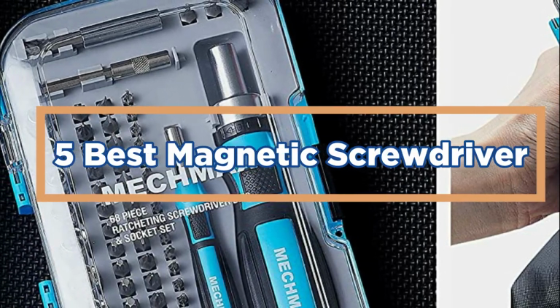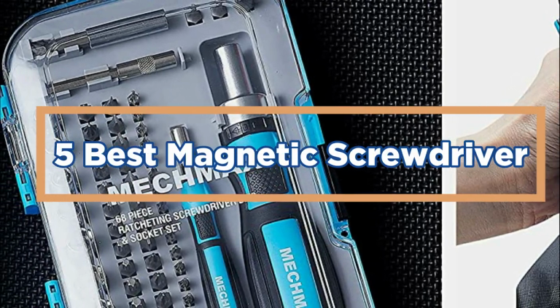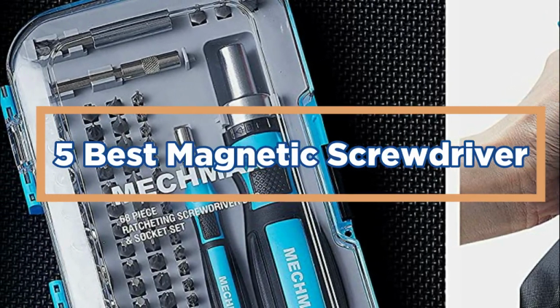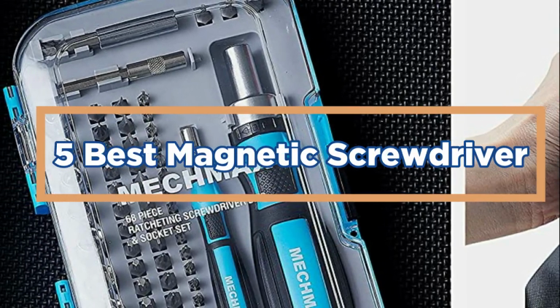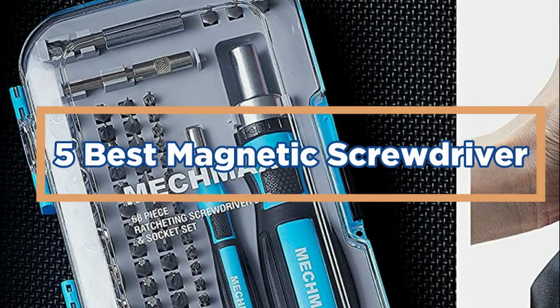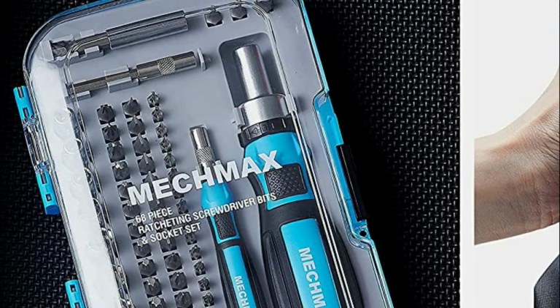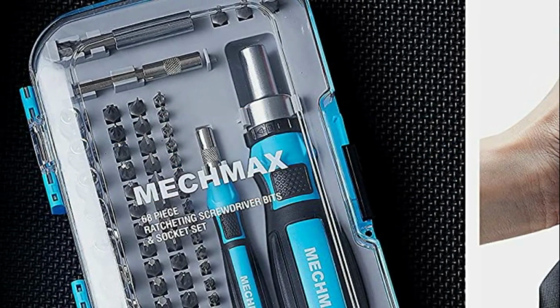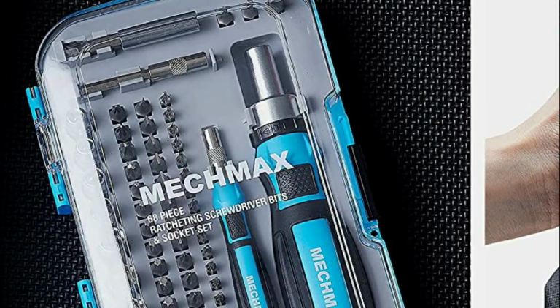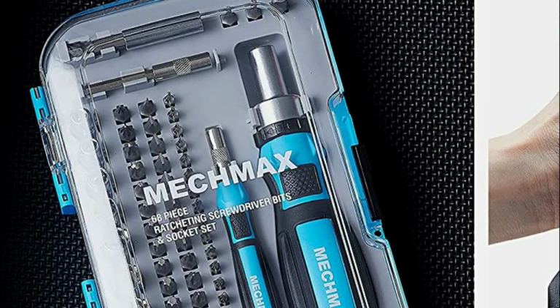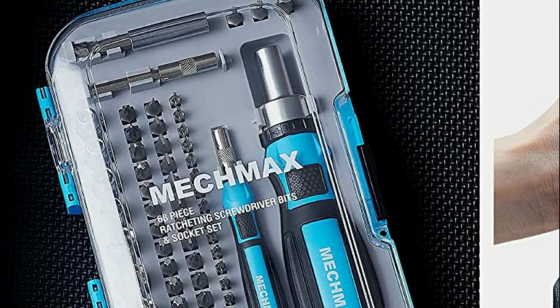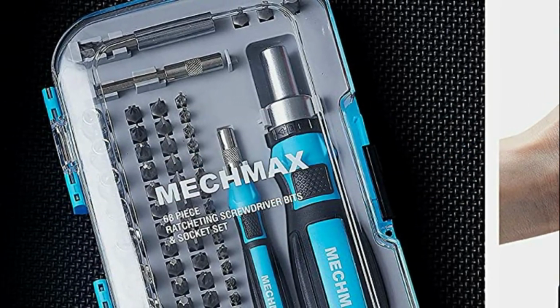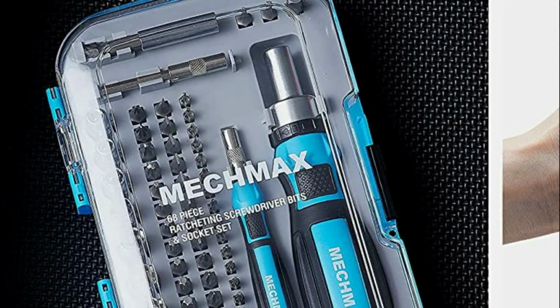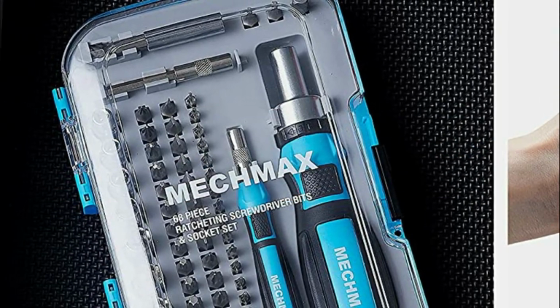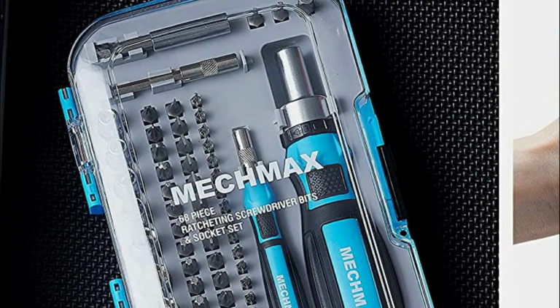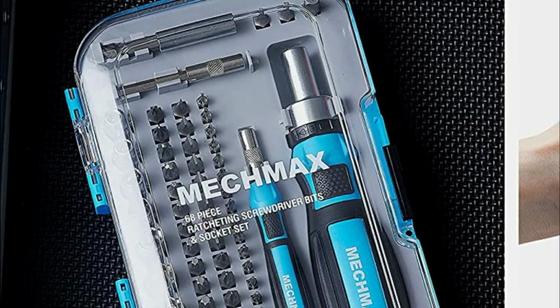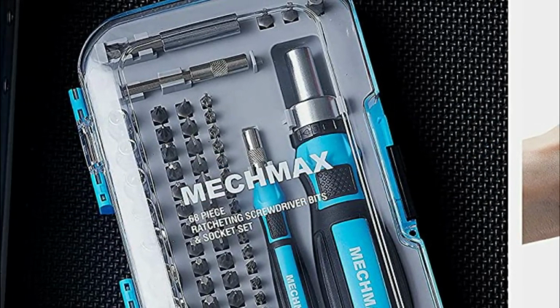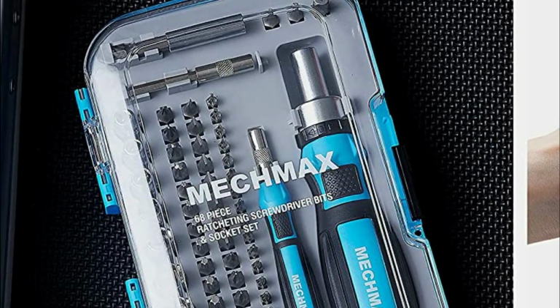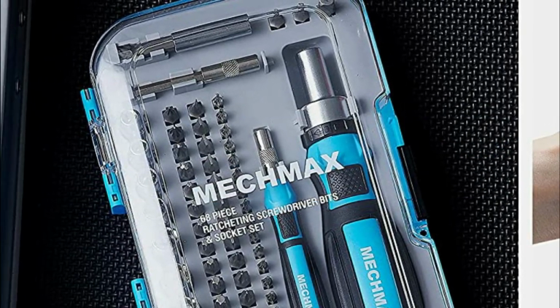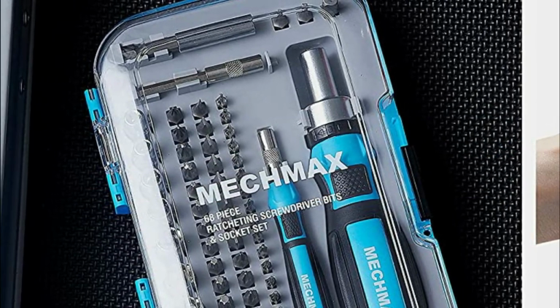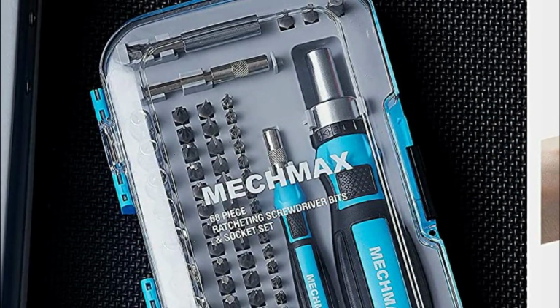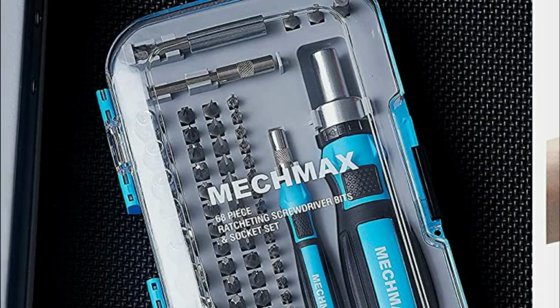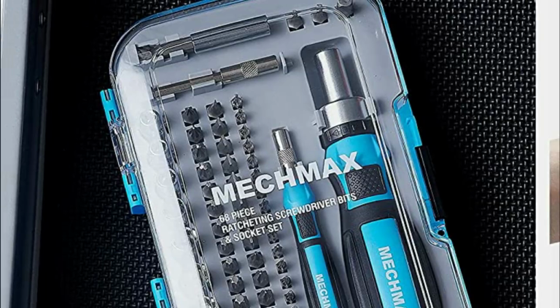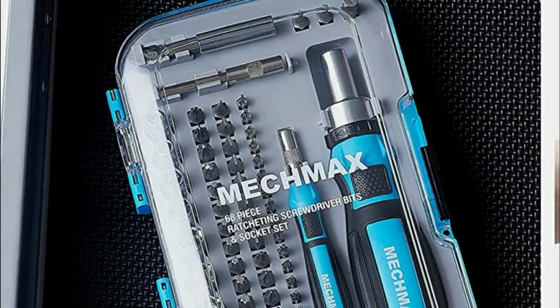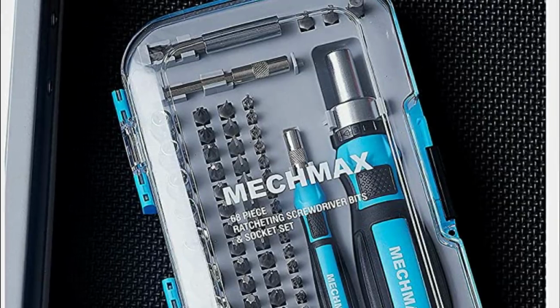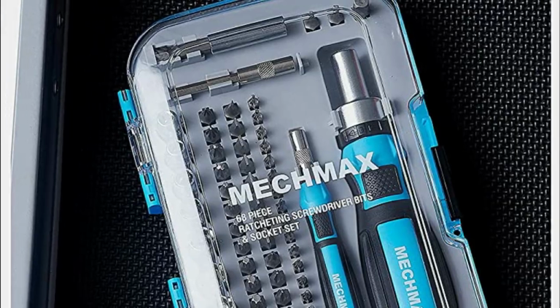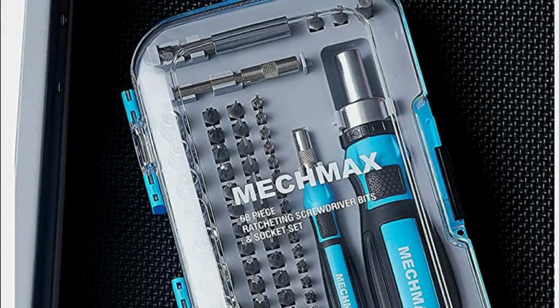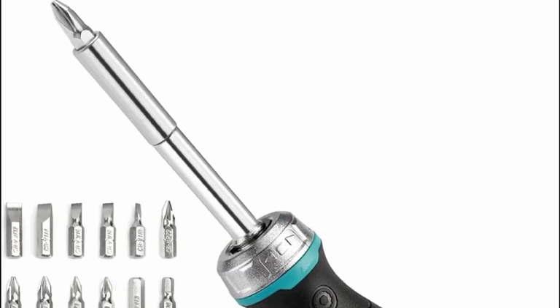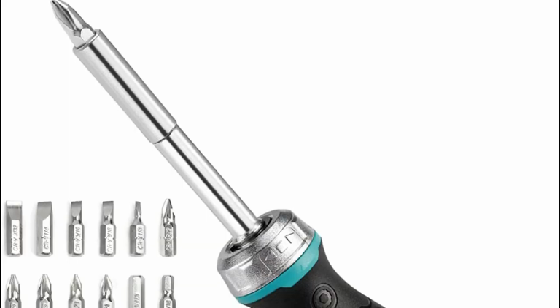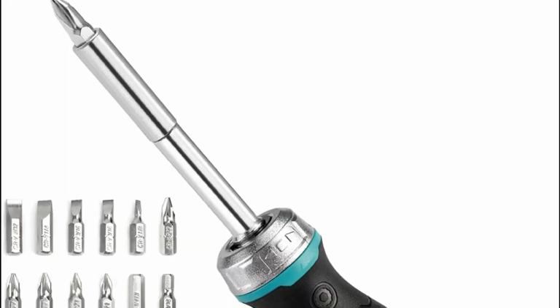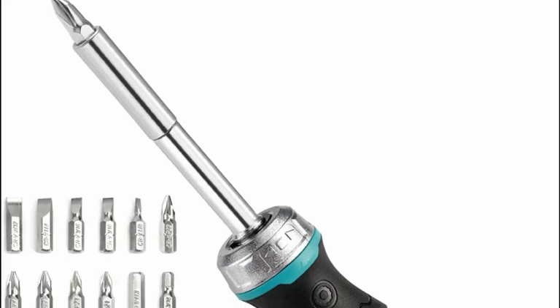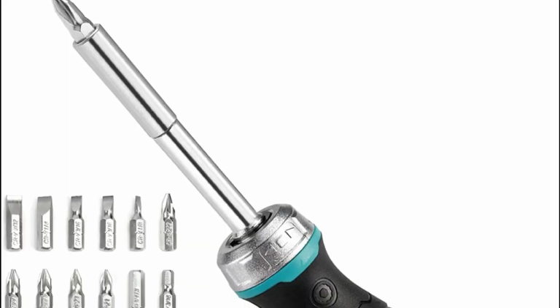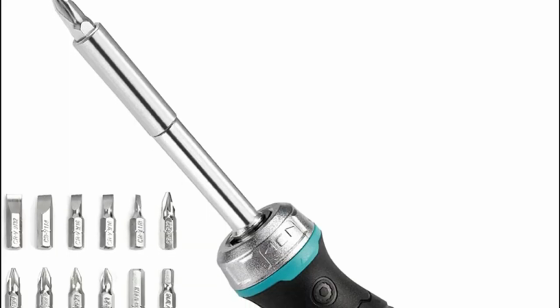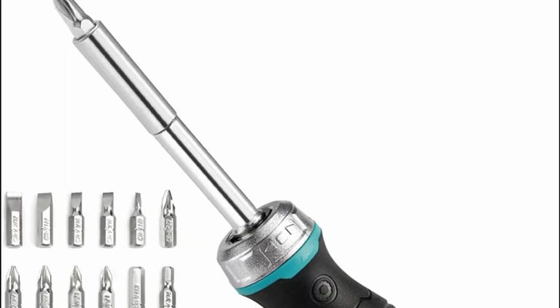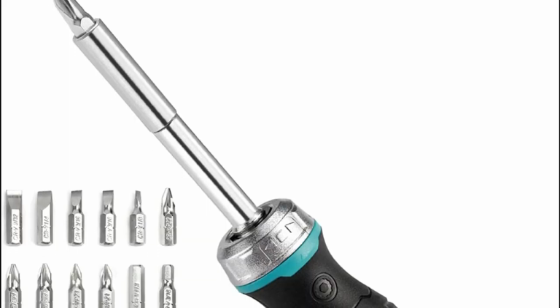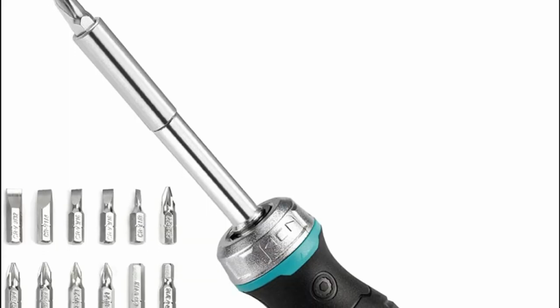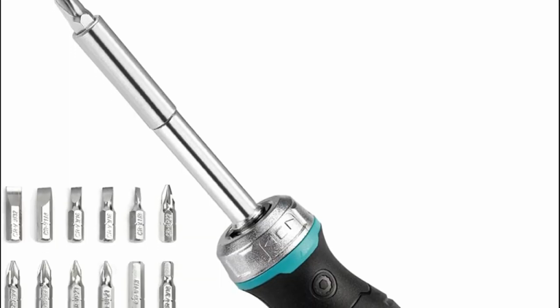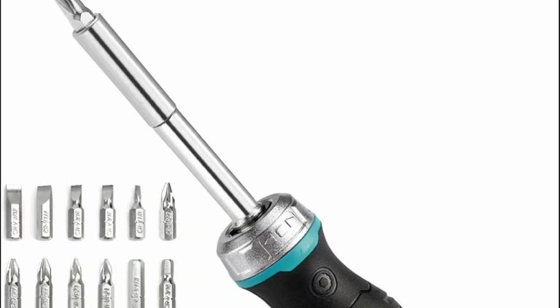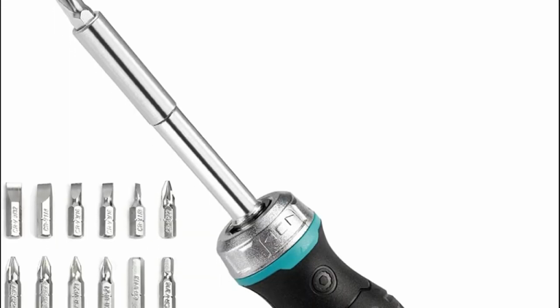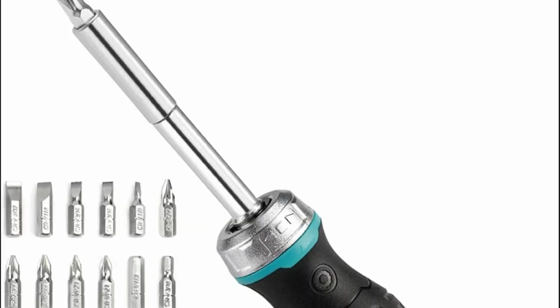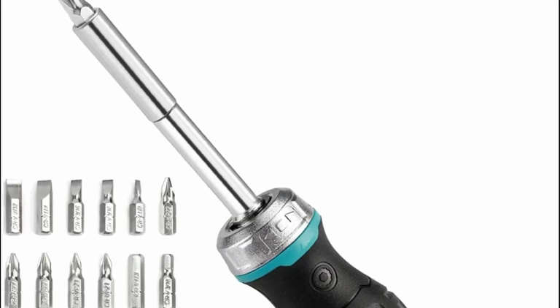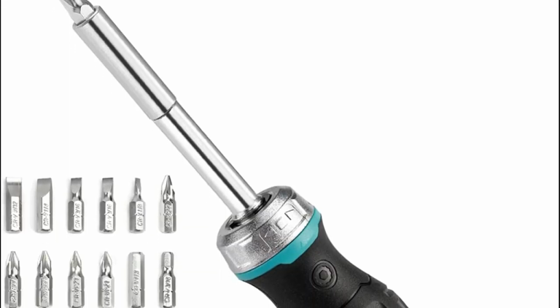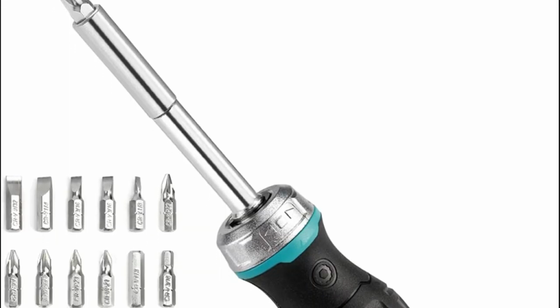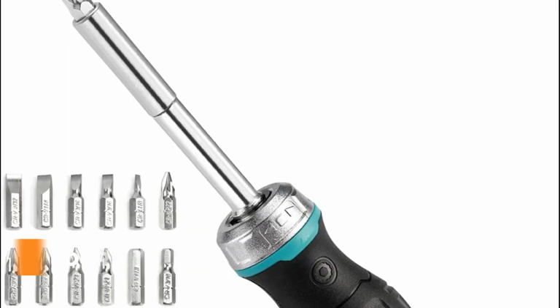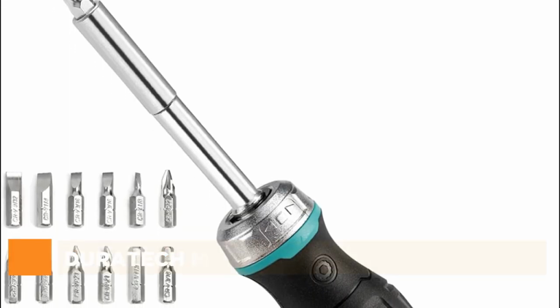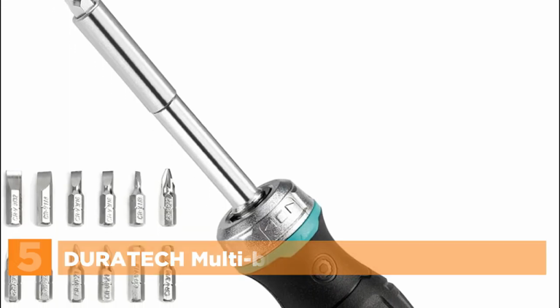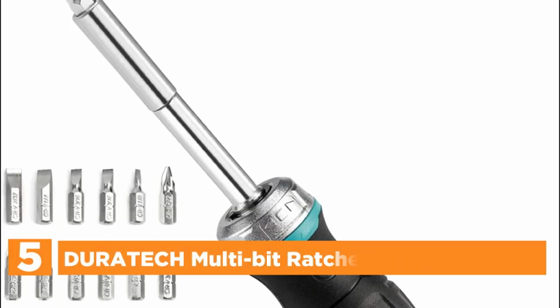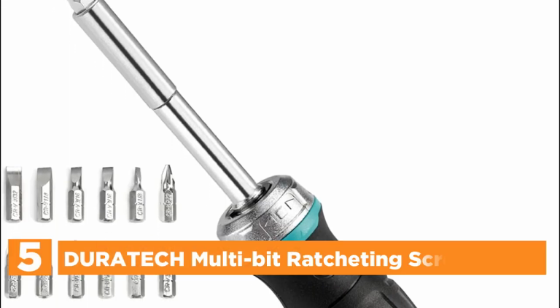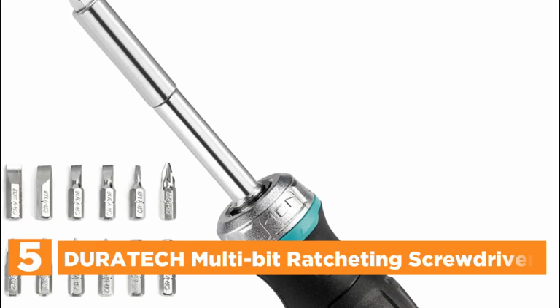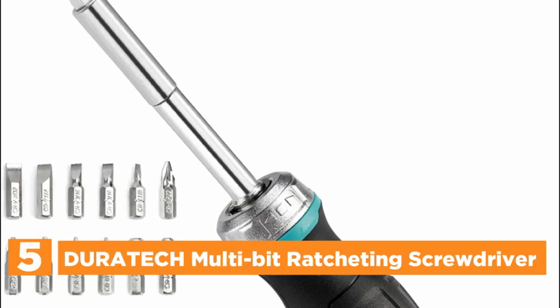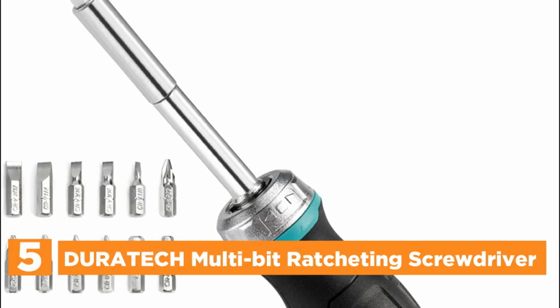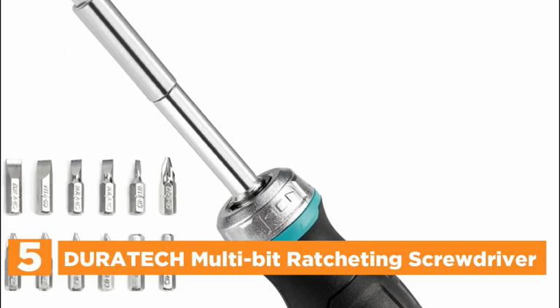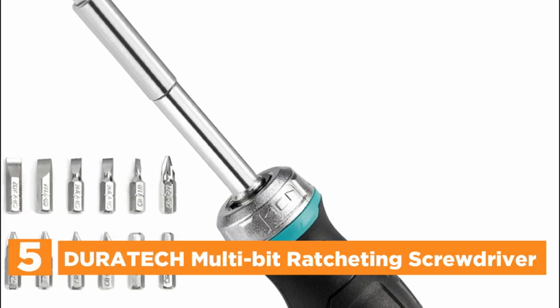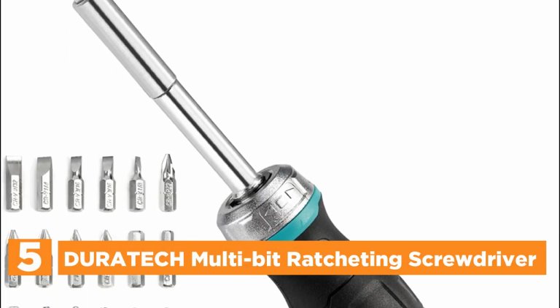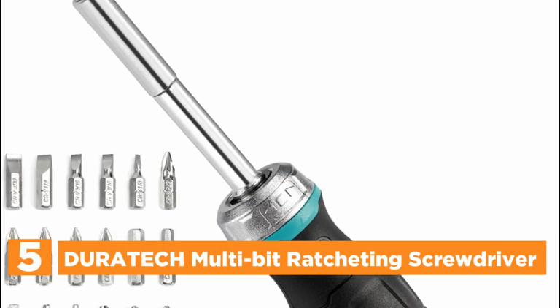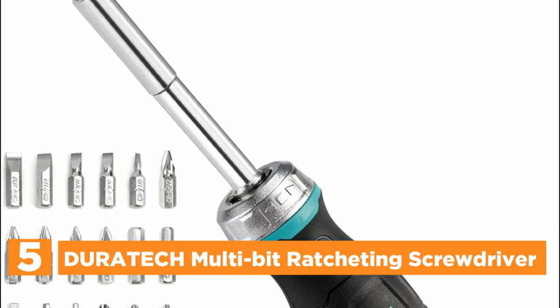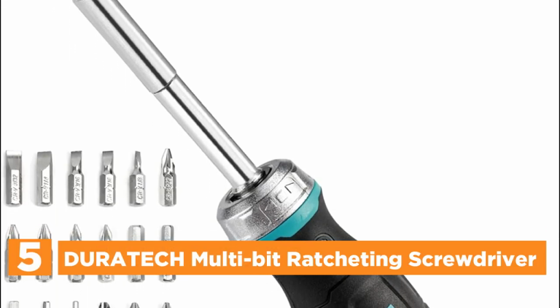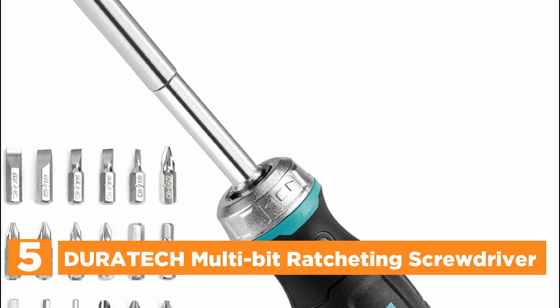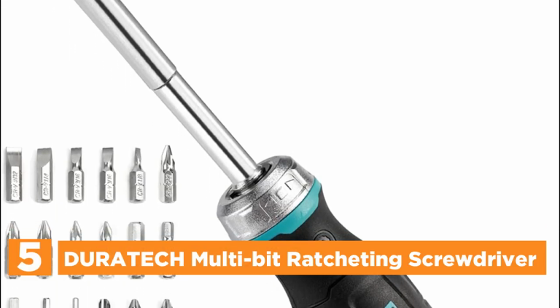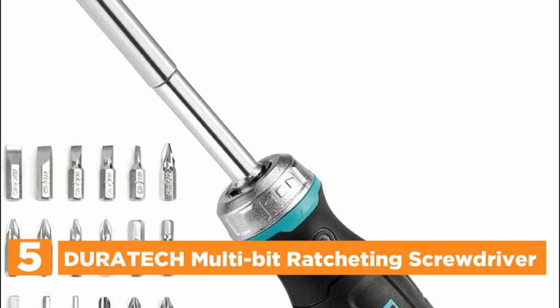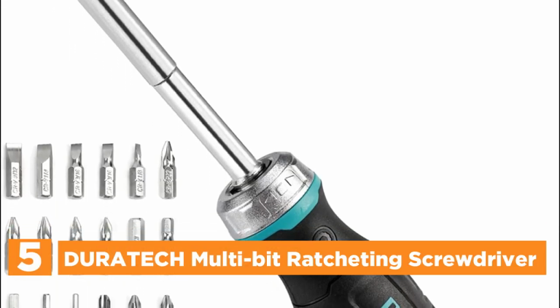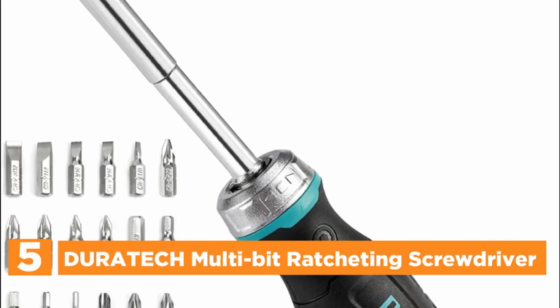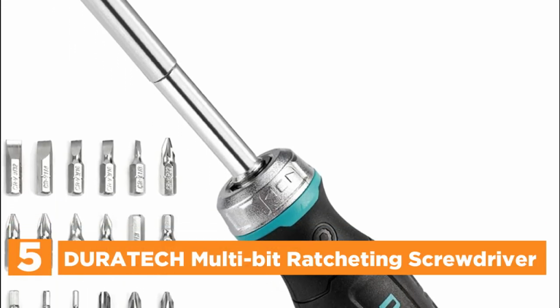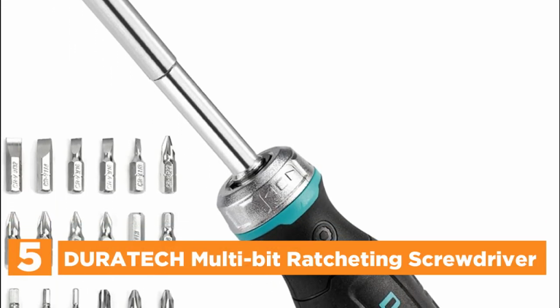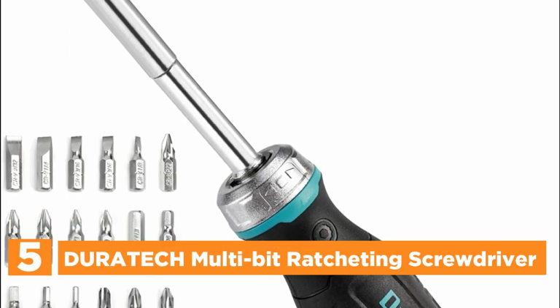So, let's get started. Starting off our list at number 5, the Duratec Multi-Bit Ratcheting Screwdriver.